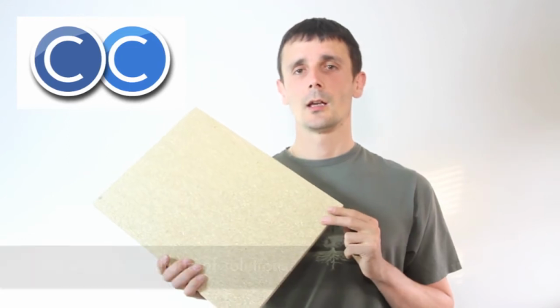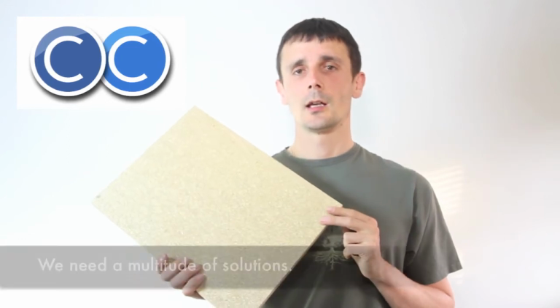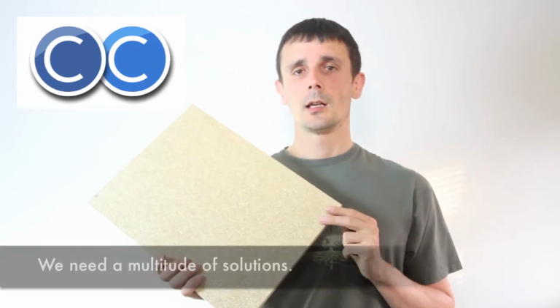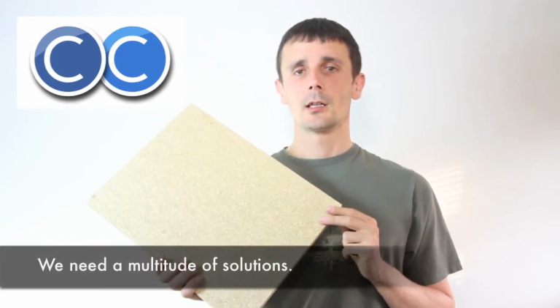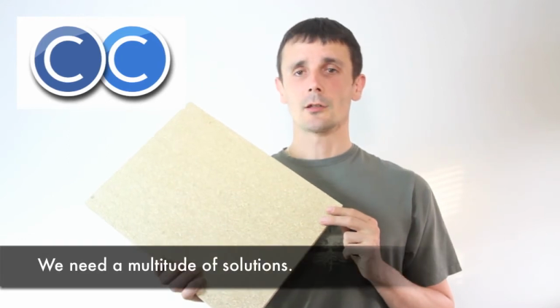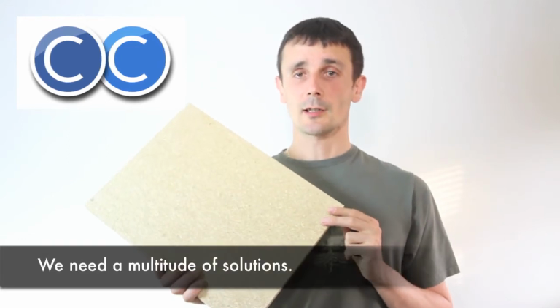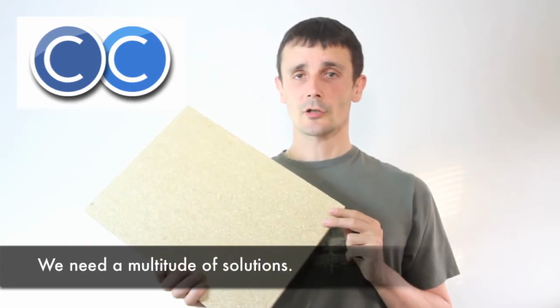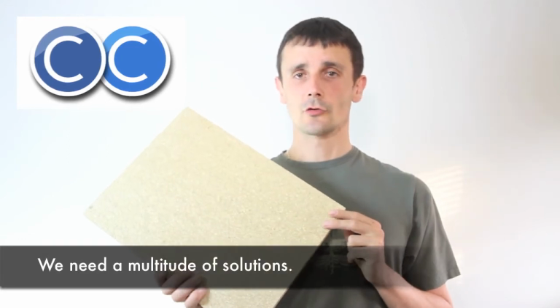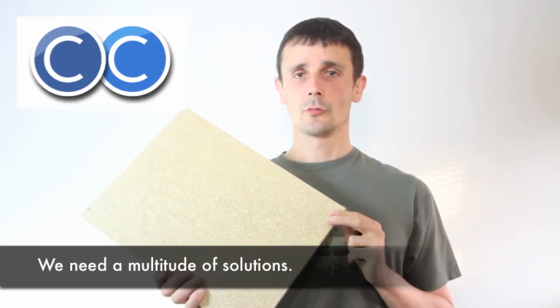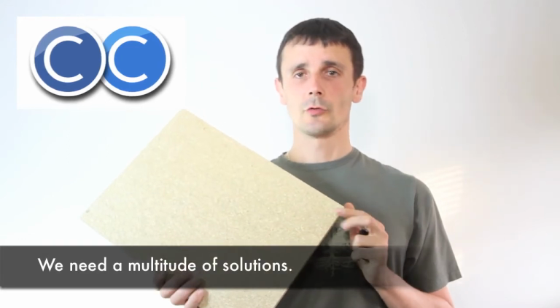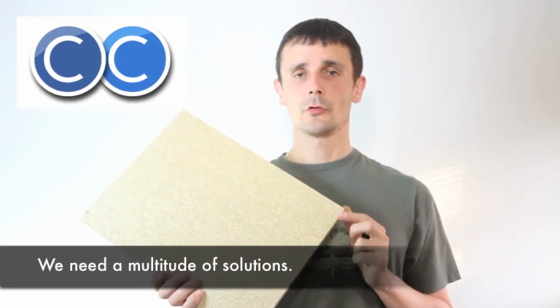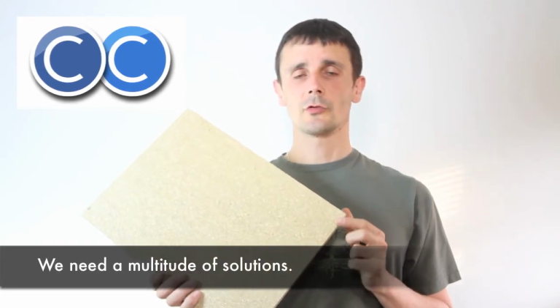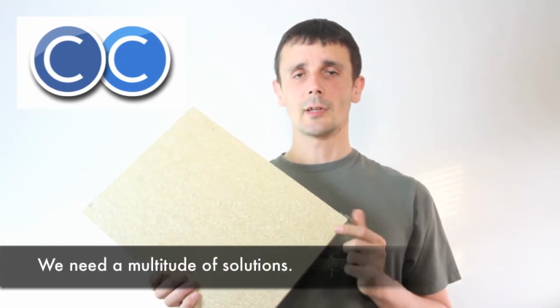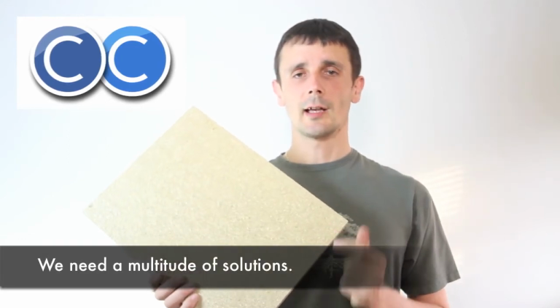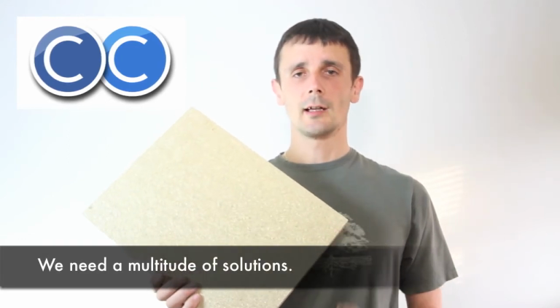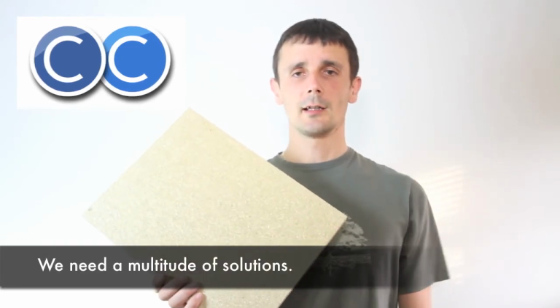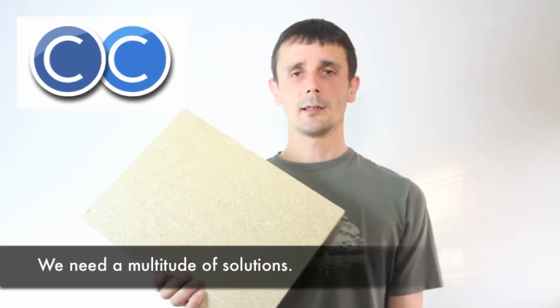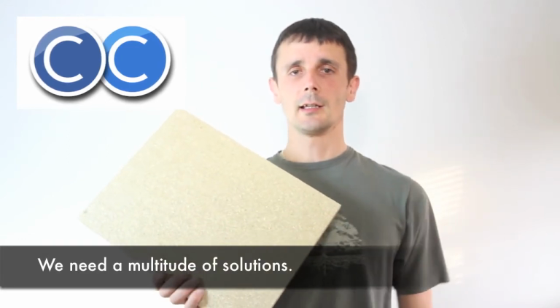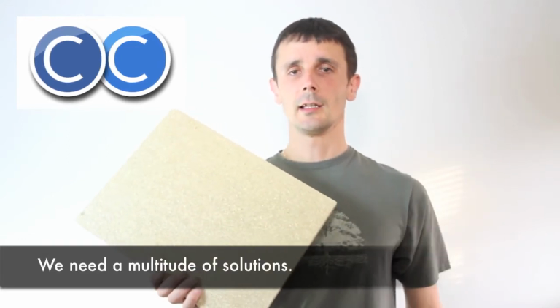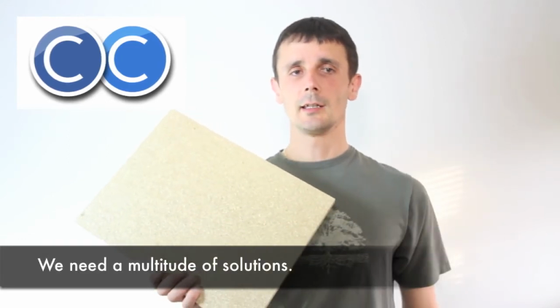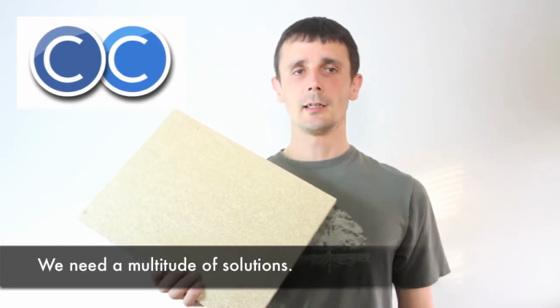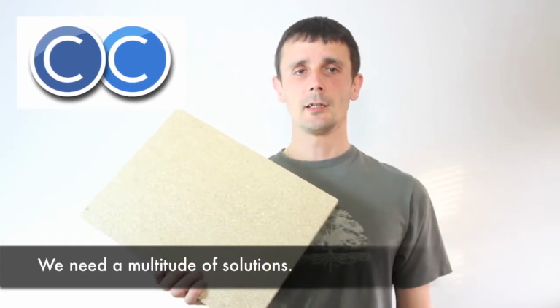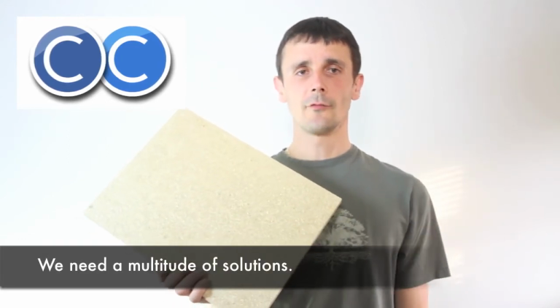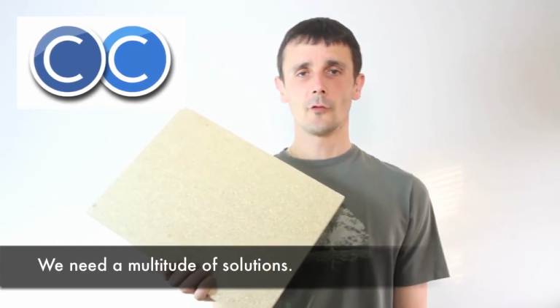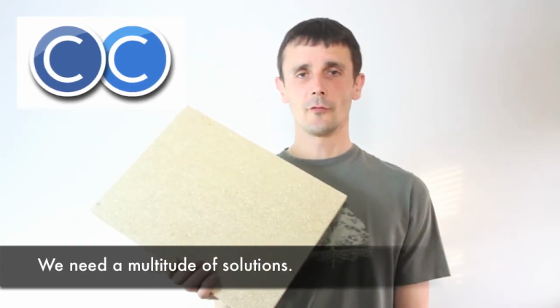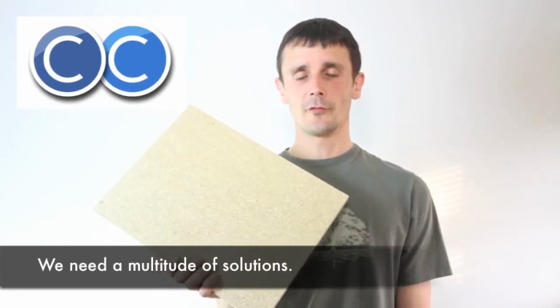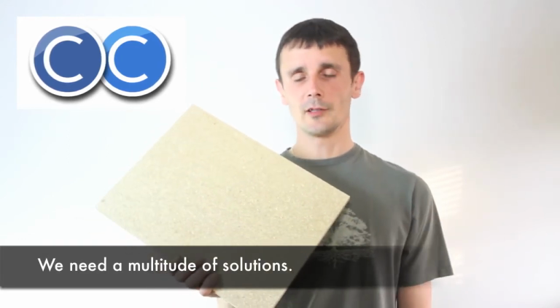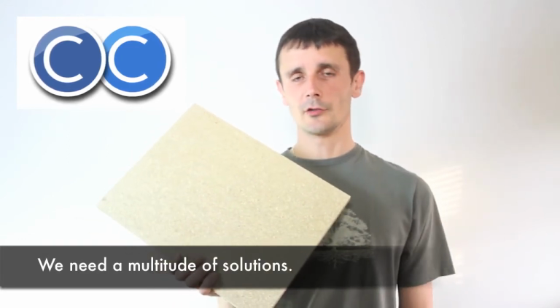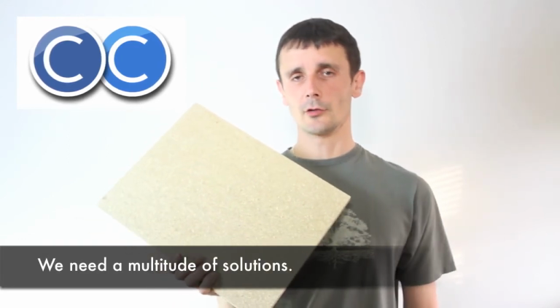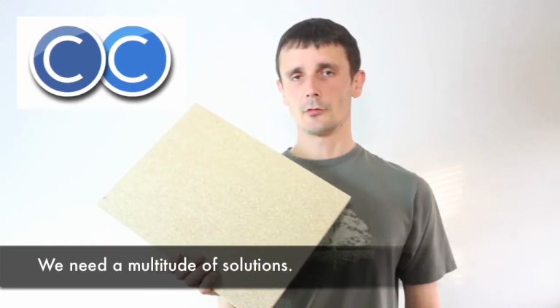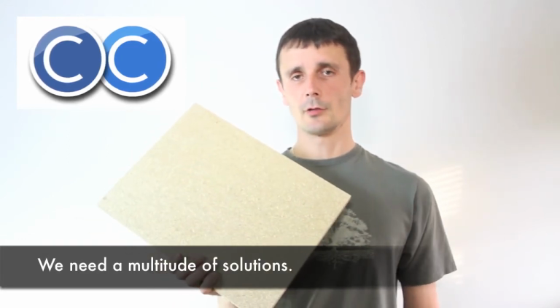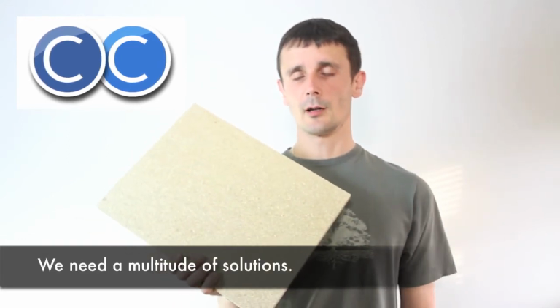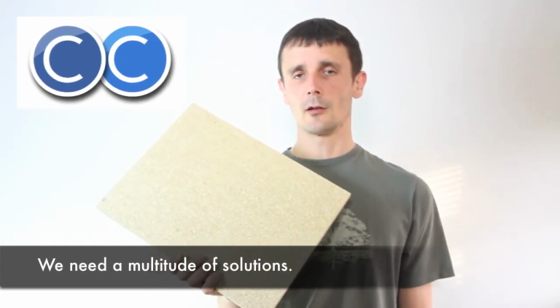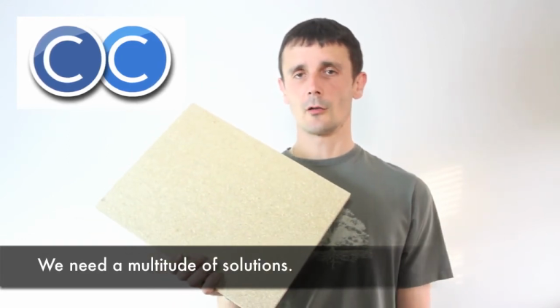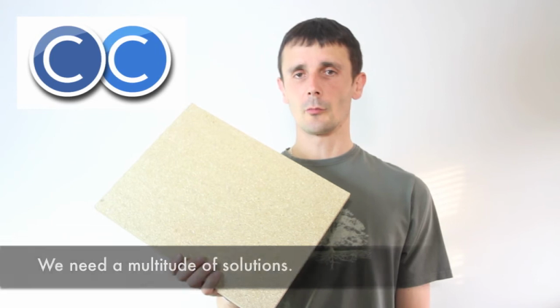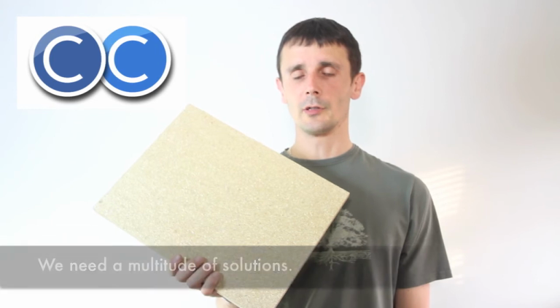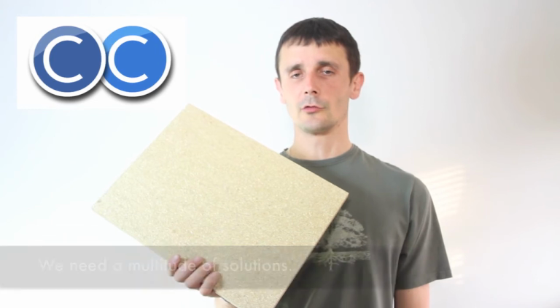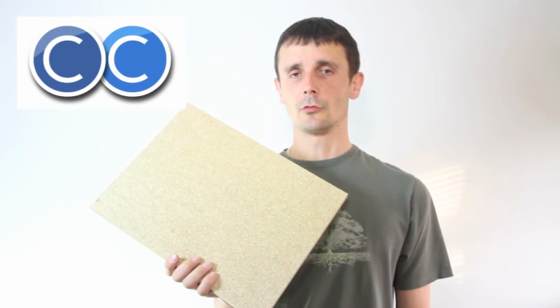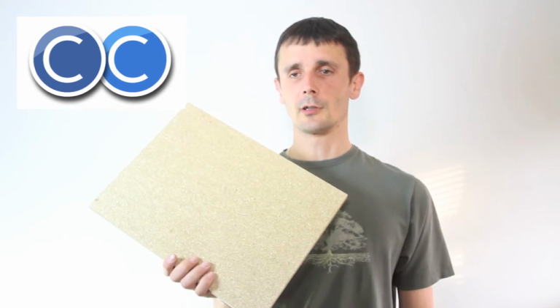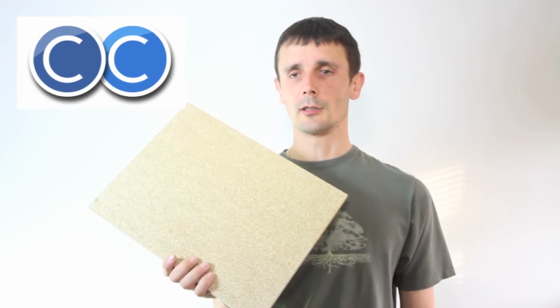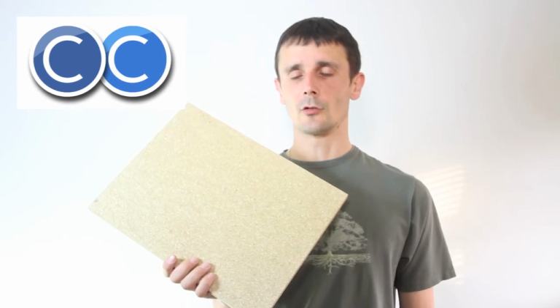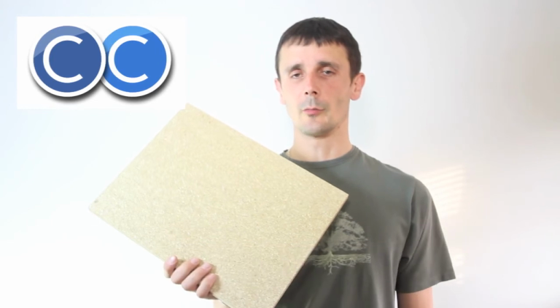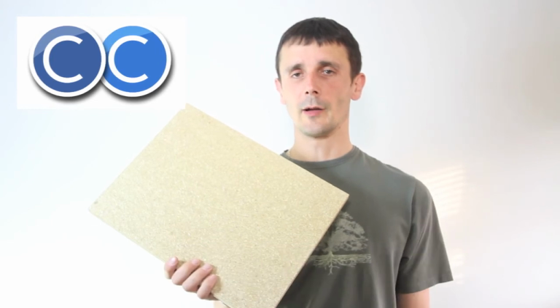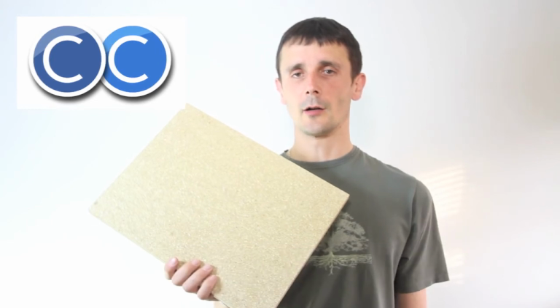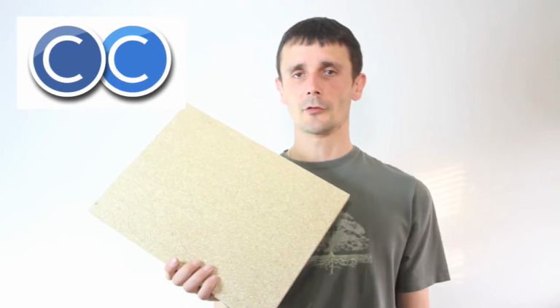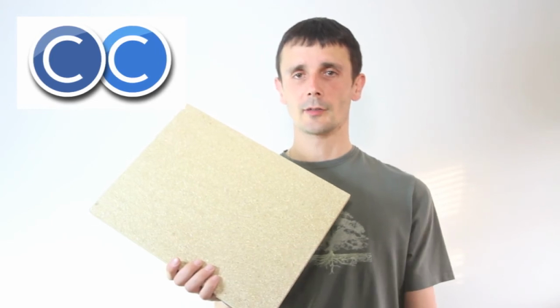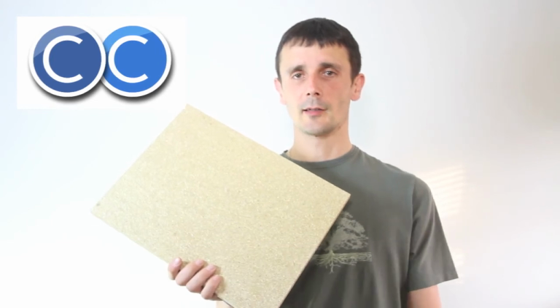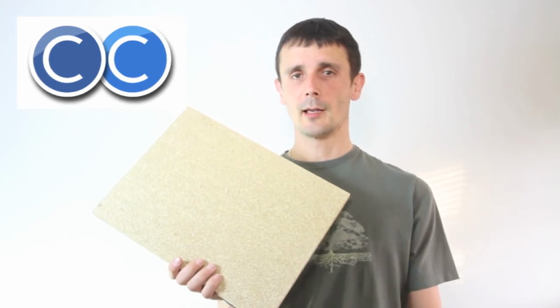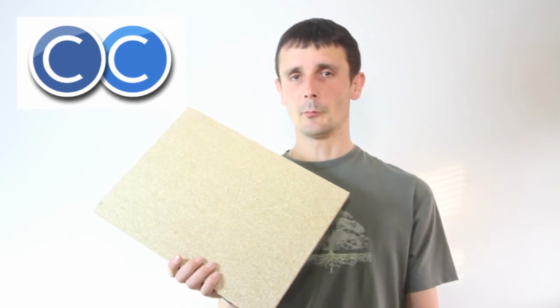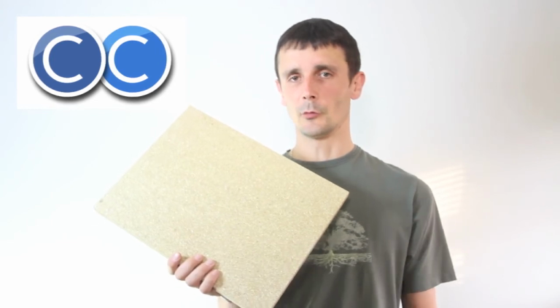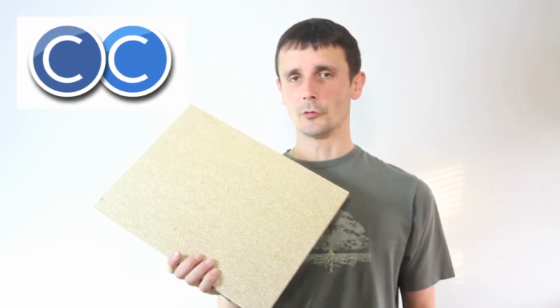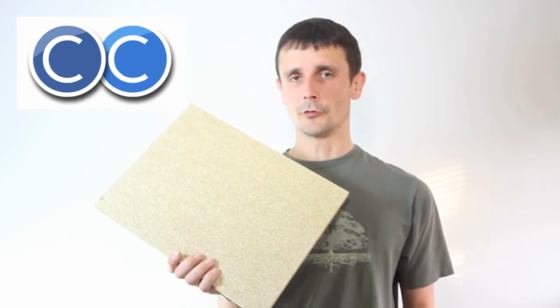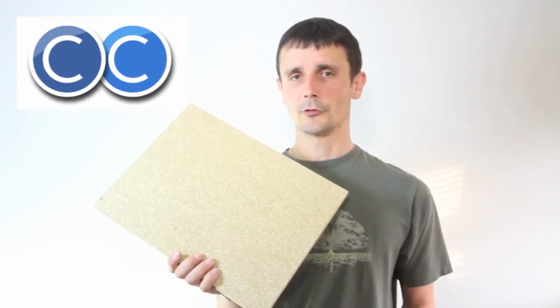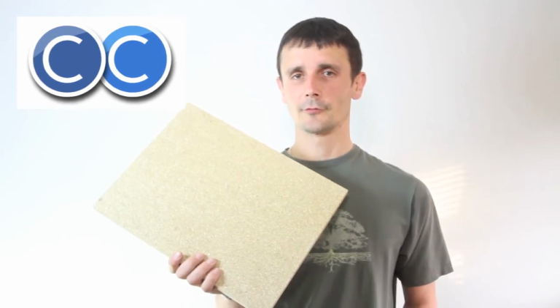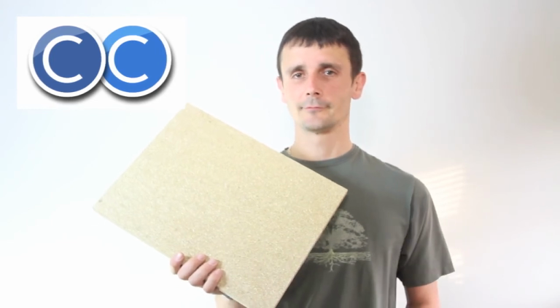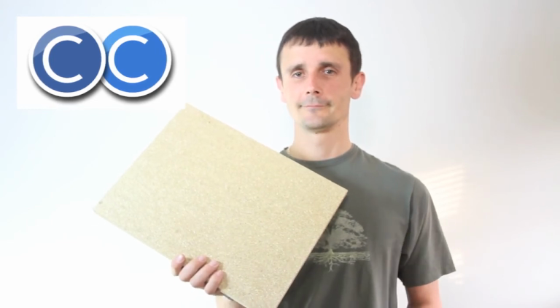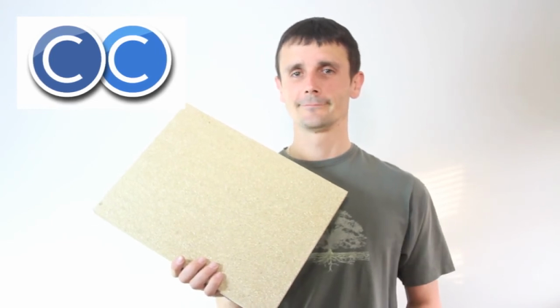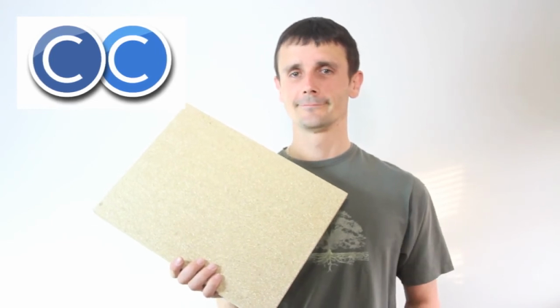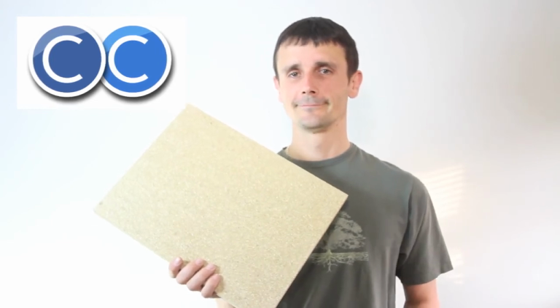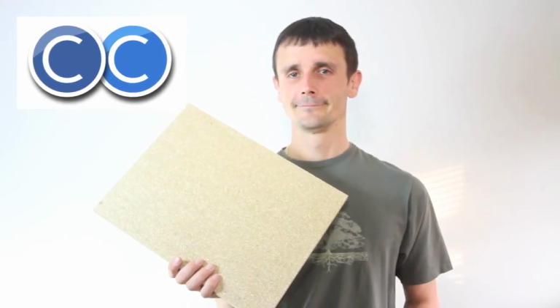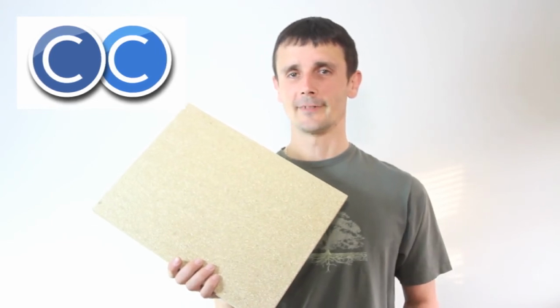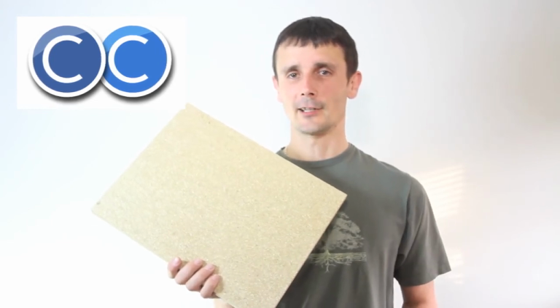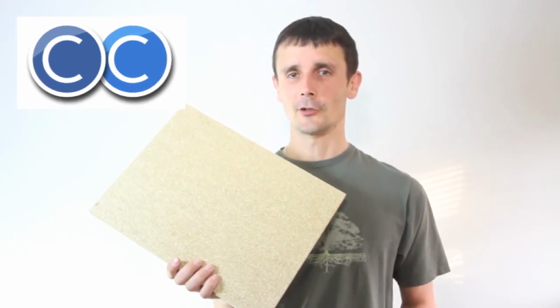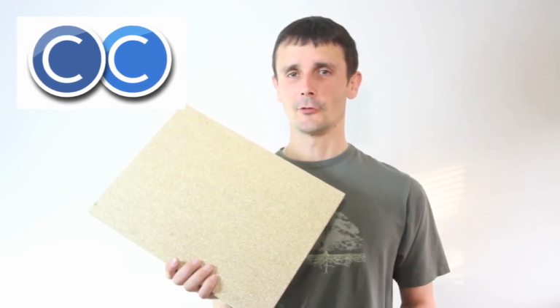So that's straw board, and in the fourth video I'll be talking about hemp boards. Thank you.